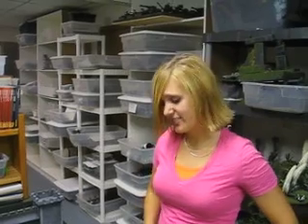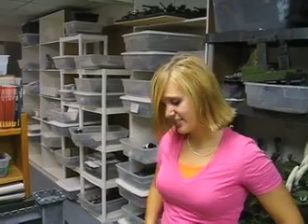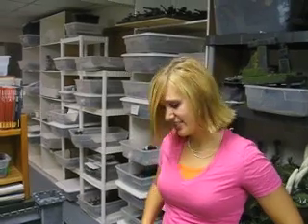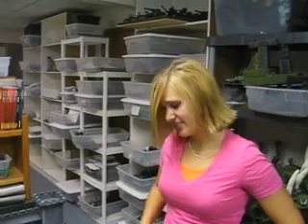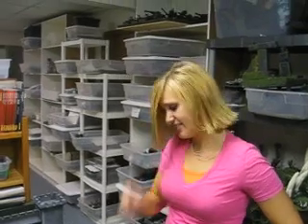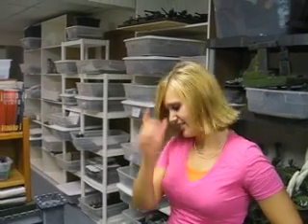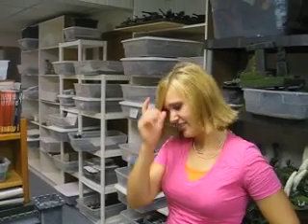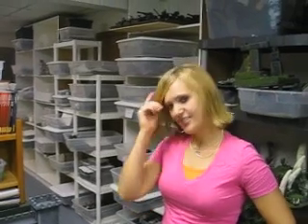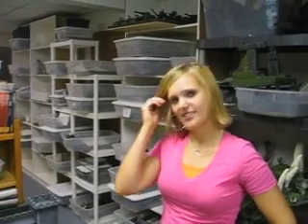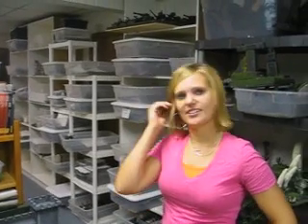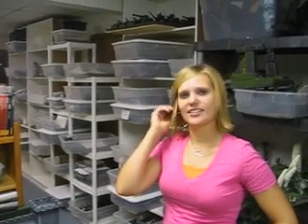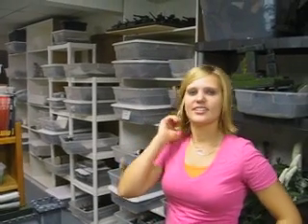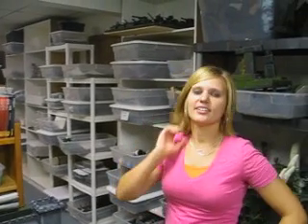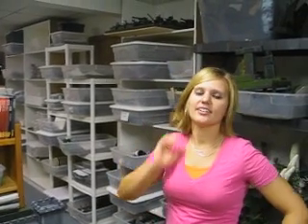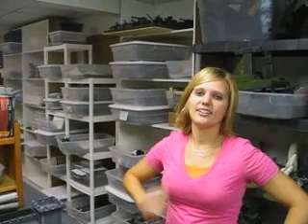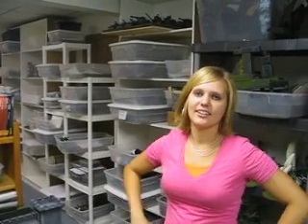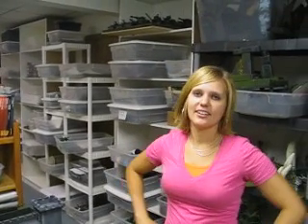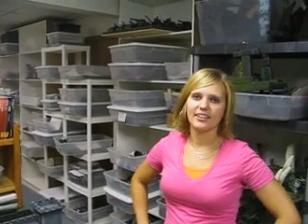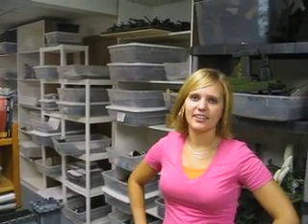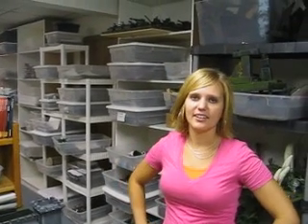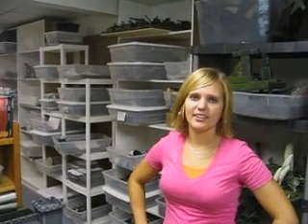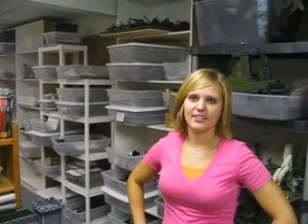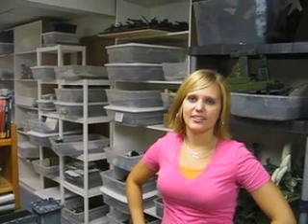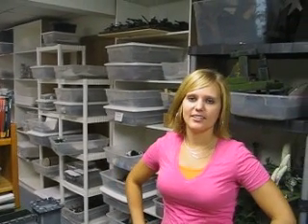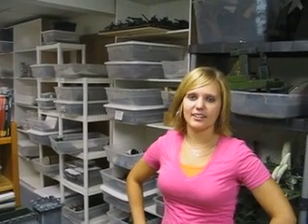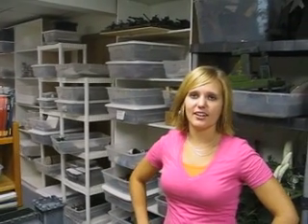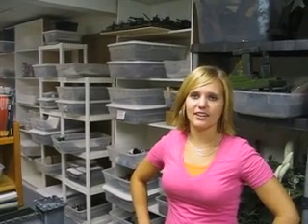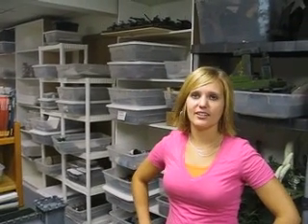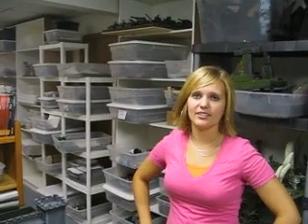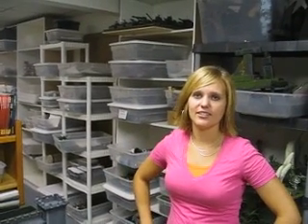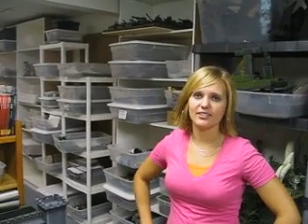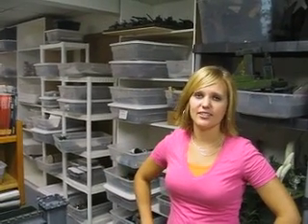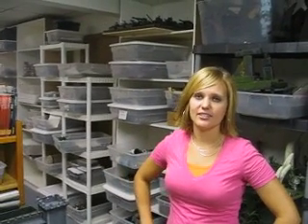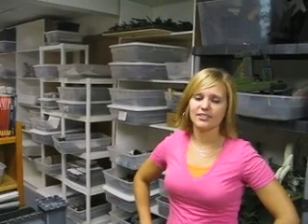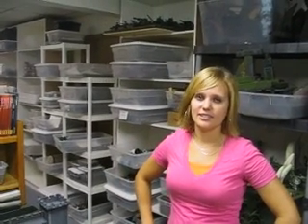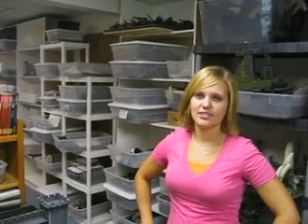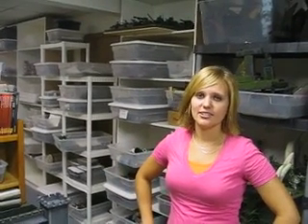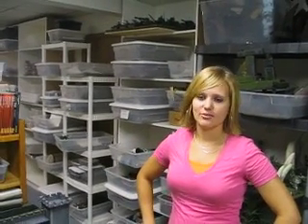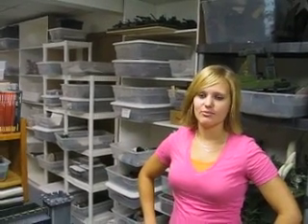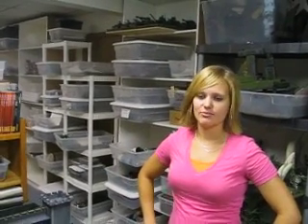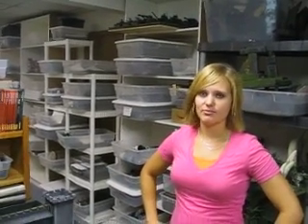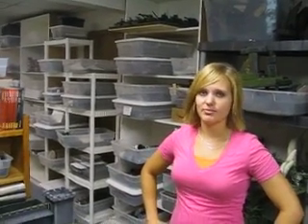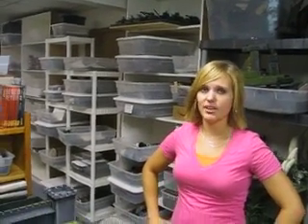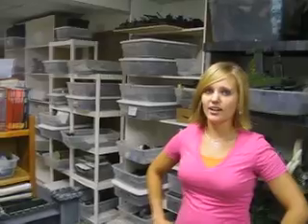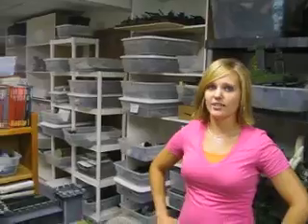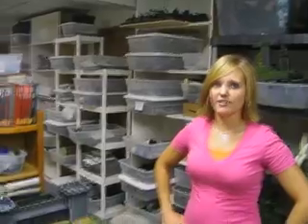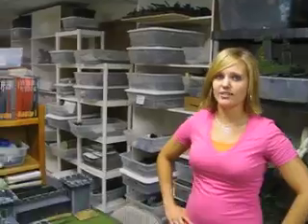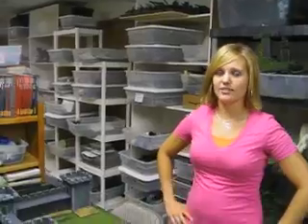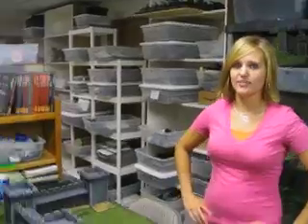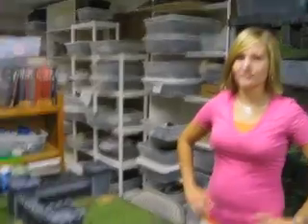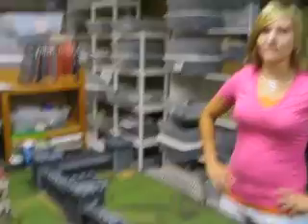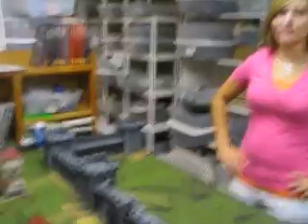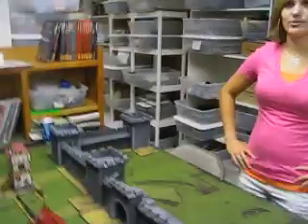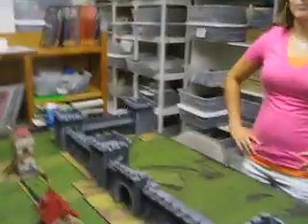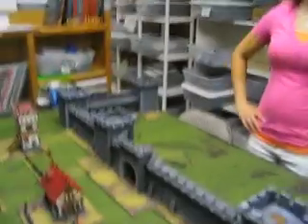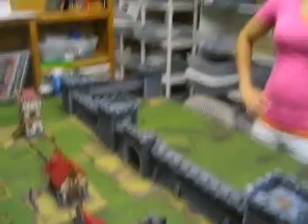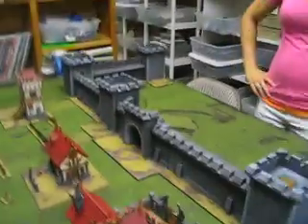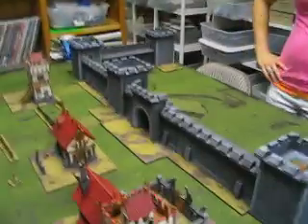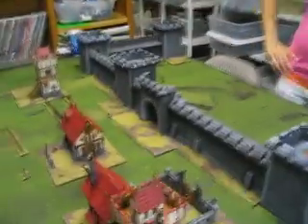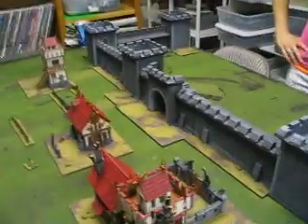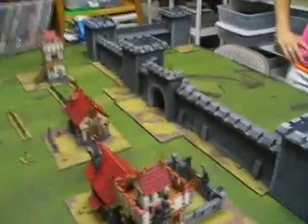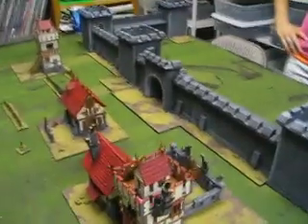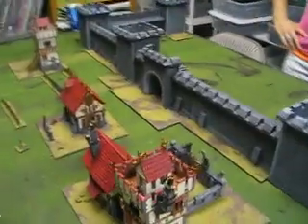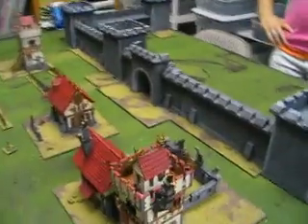It's almost like painting a figure — really, like a giant figurine, with all the detail that it has in it.